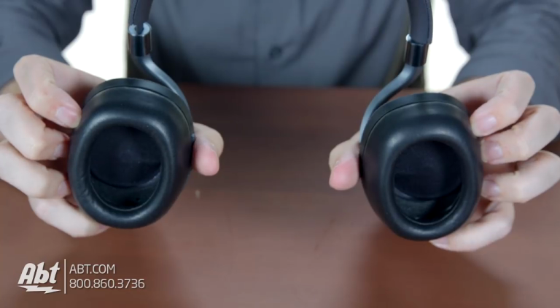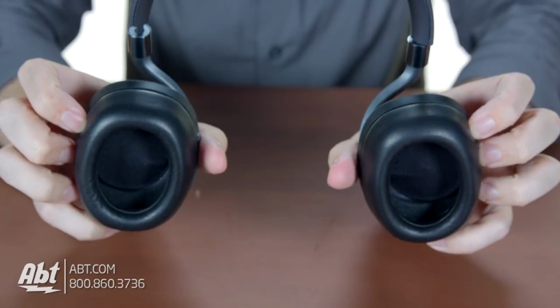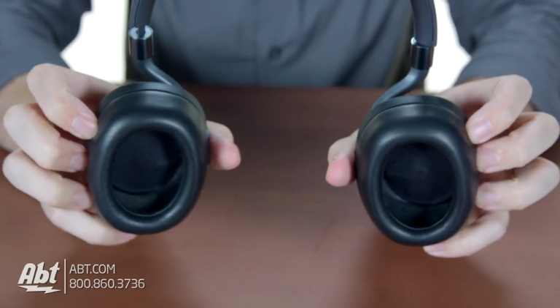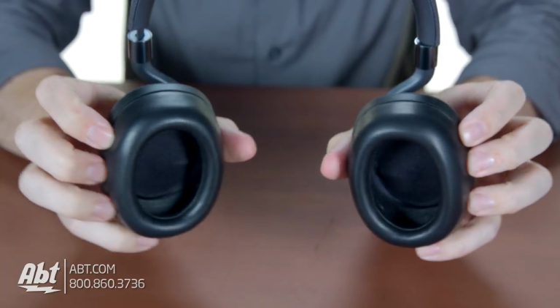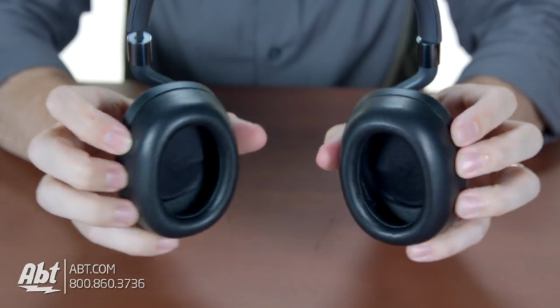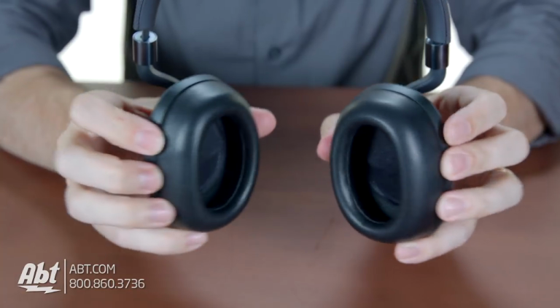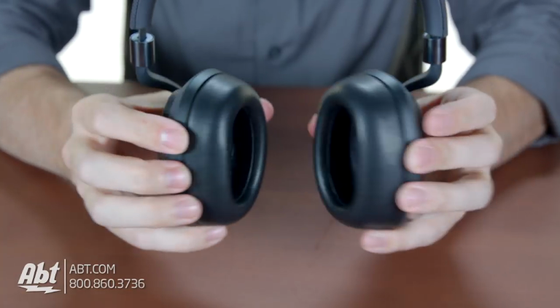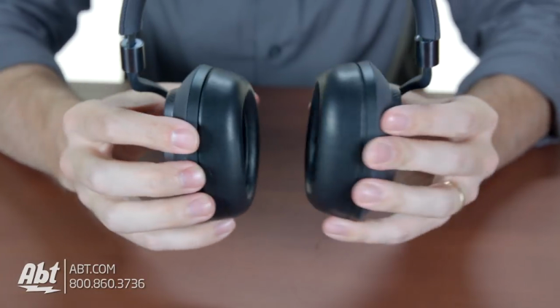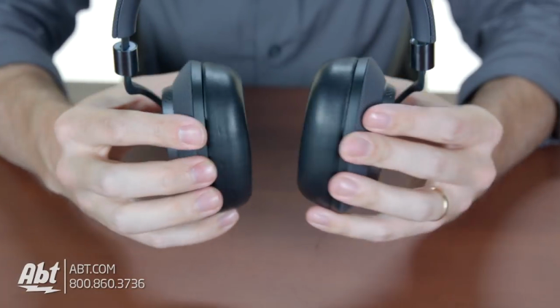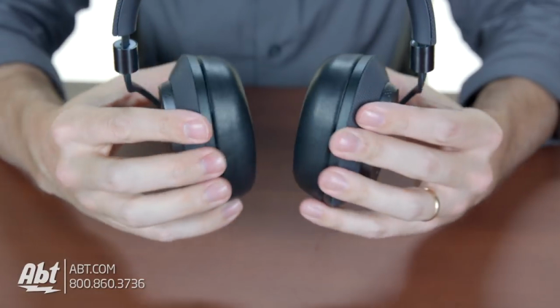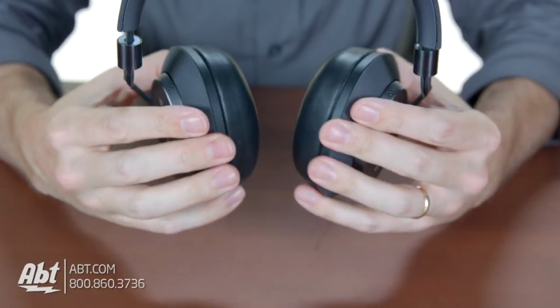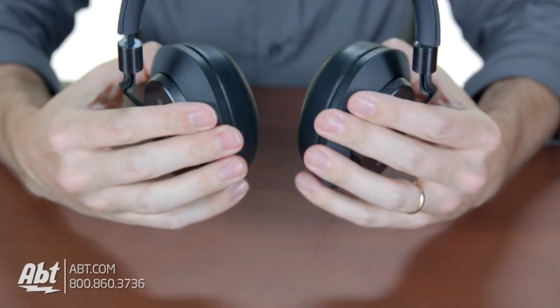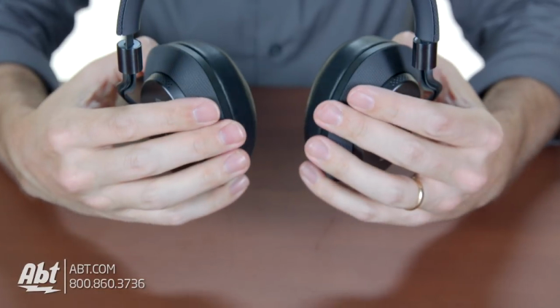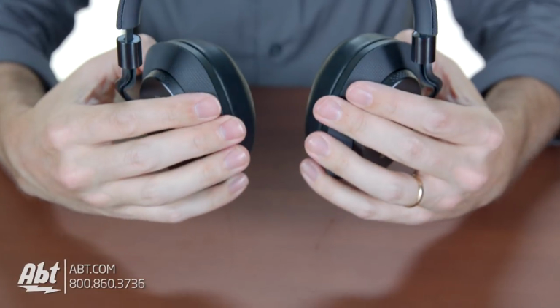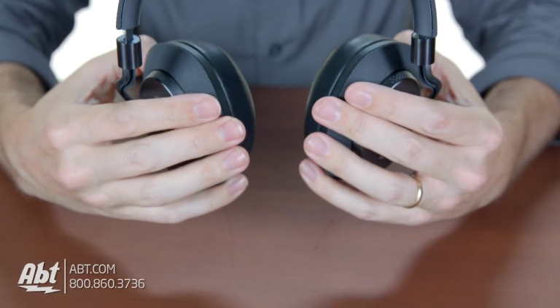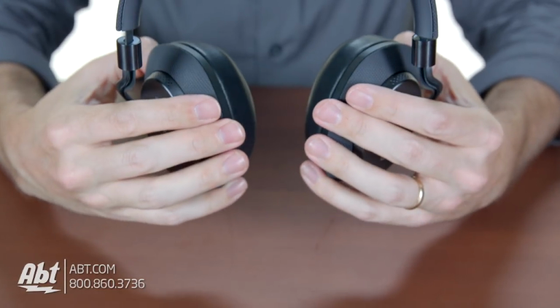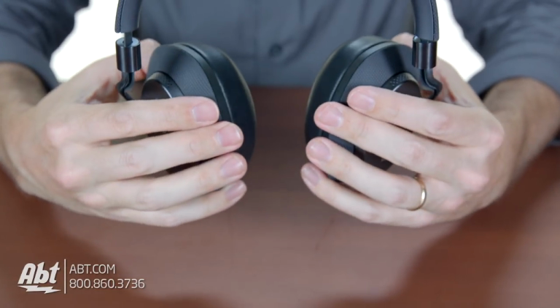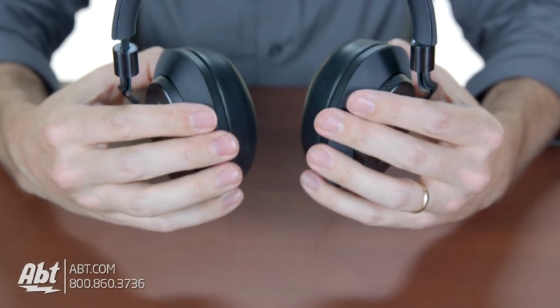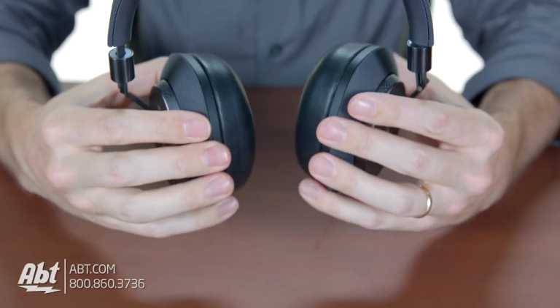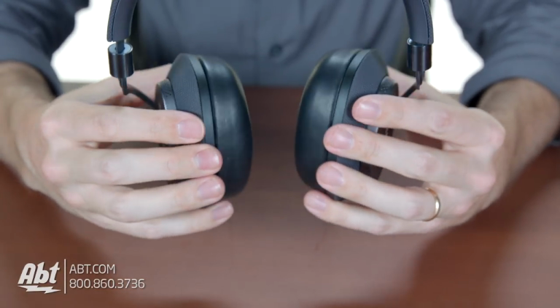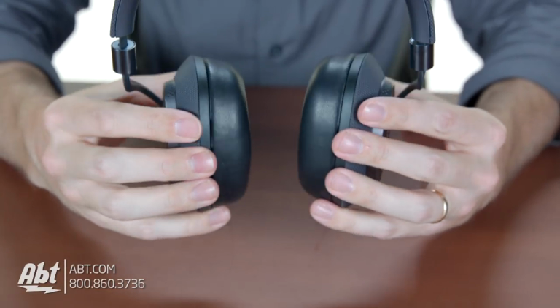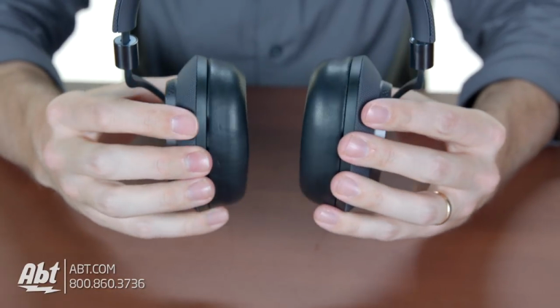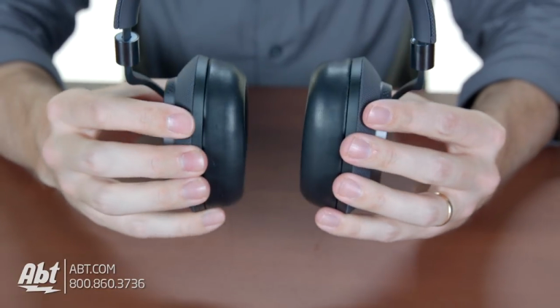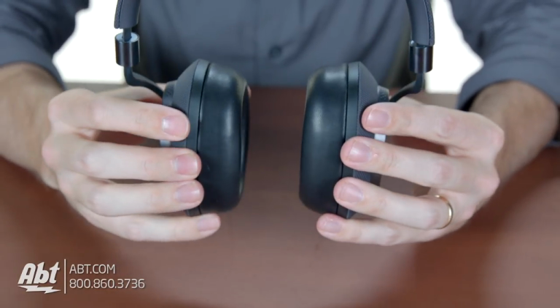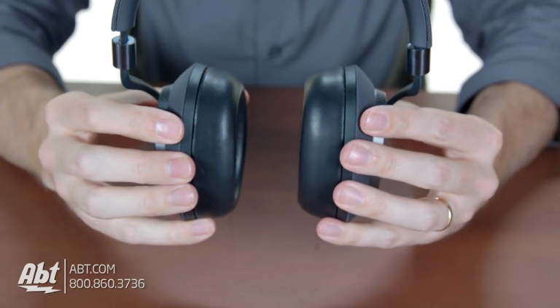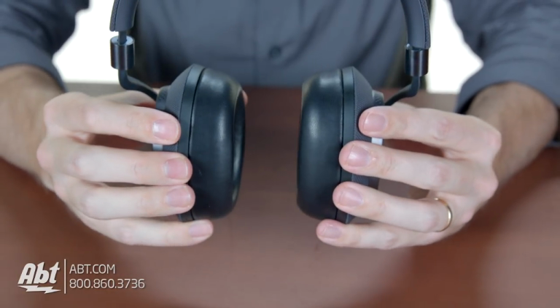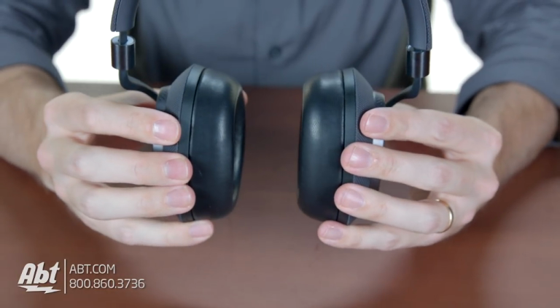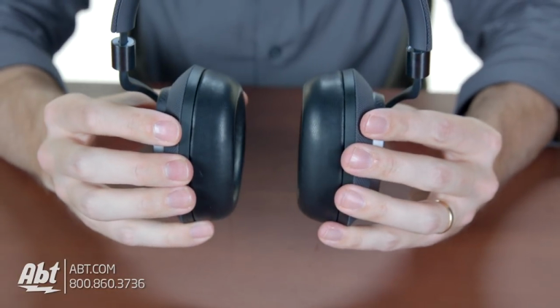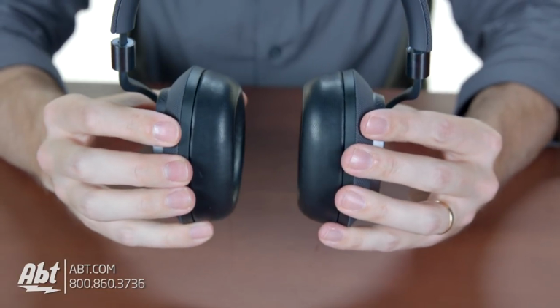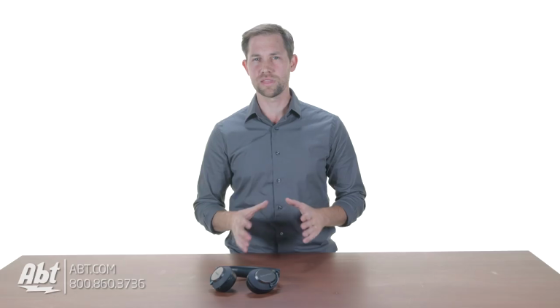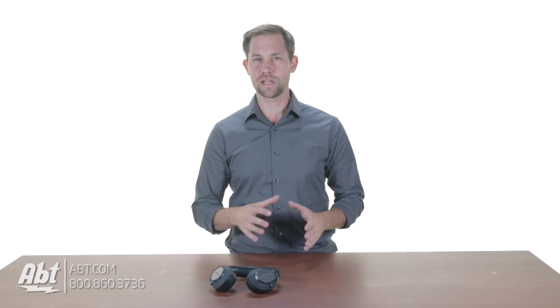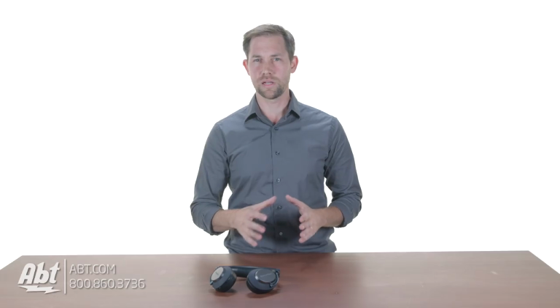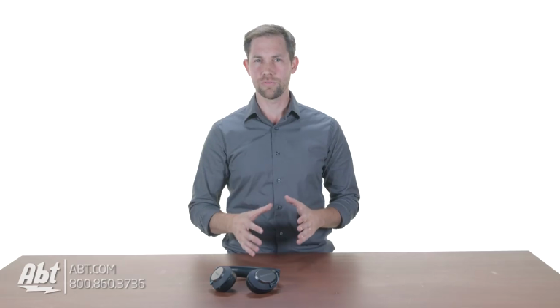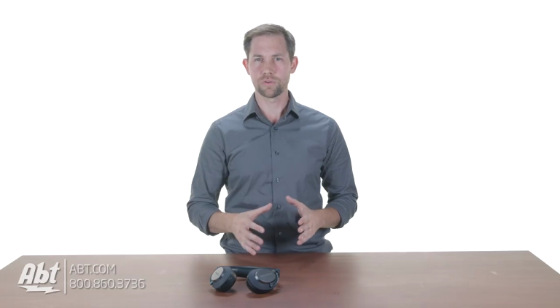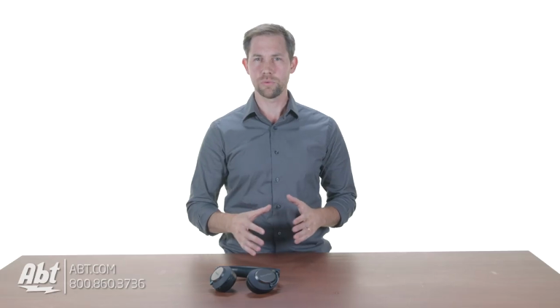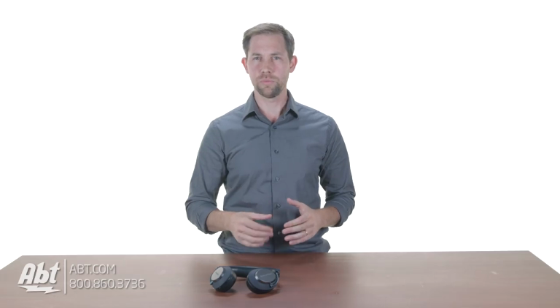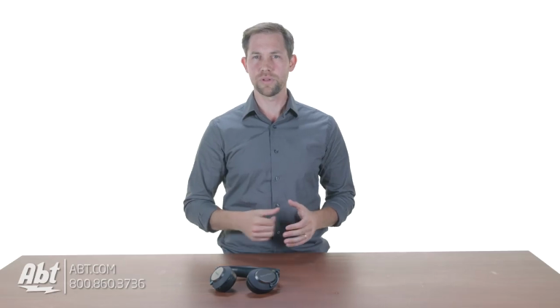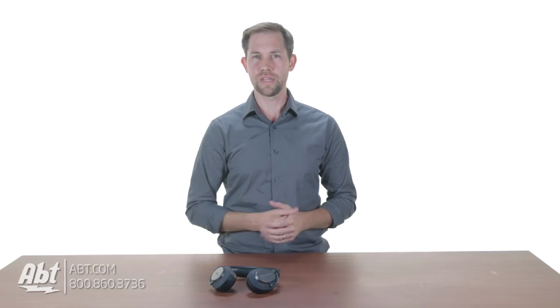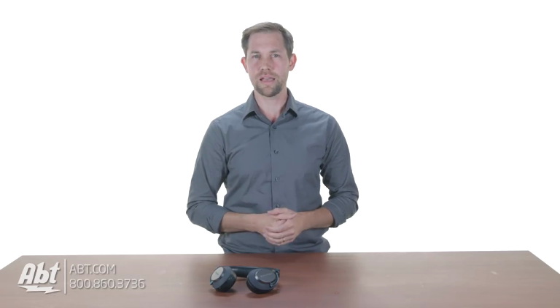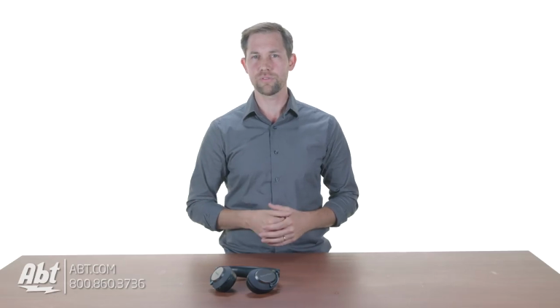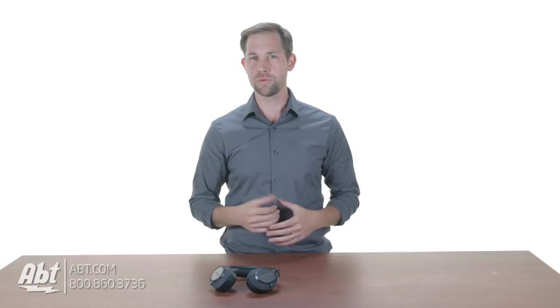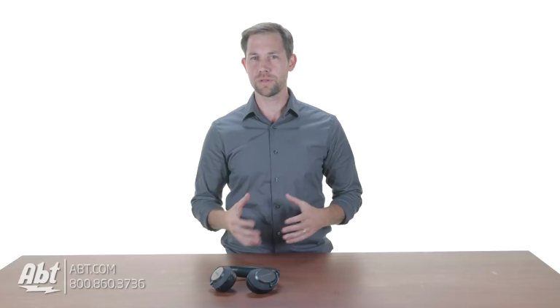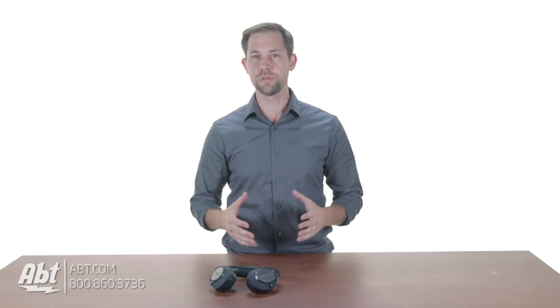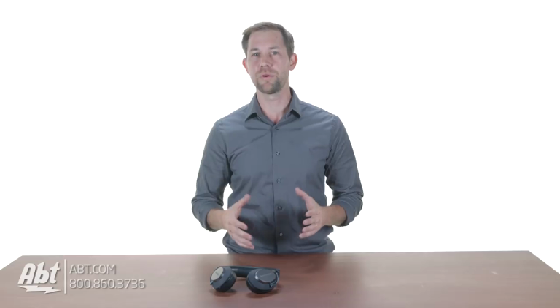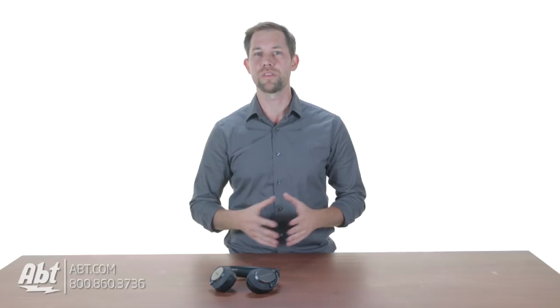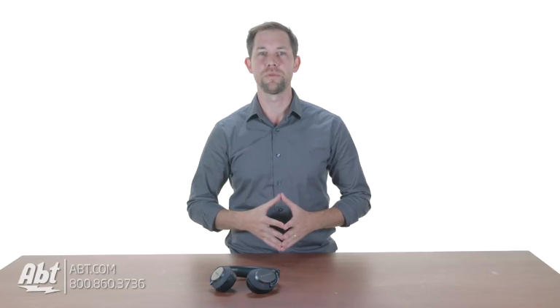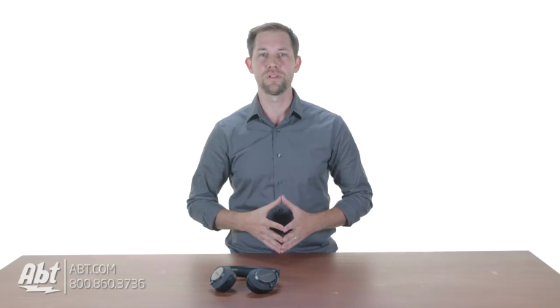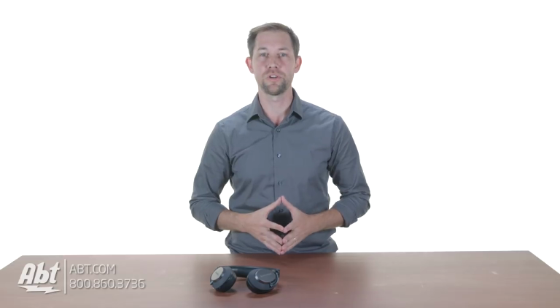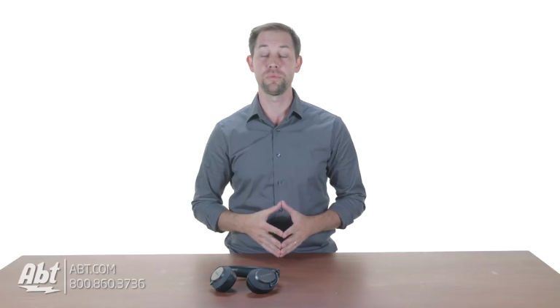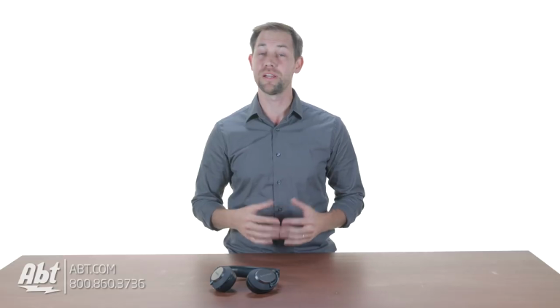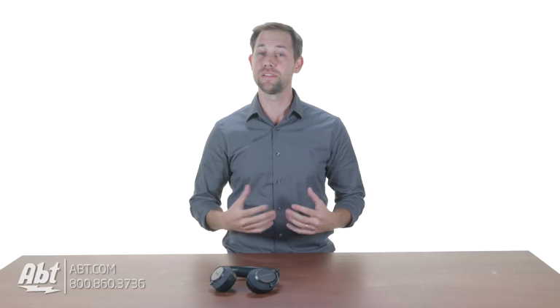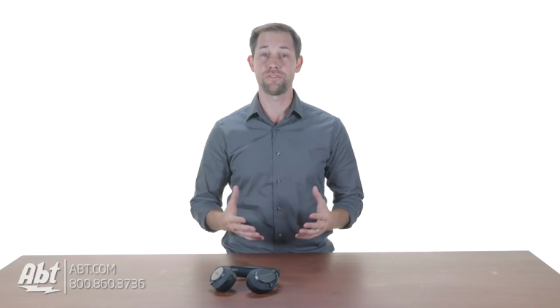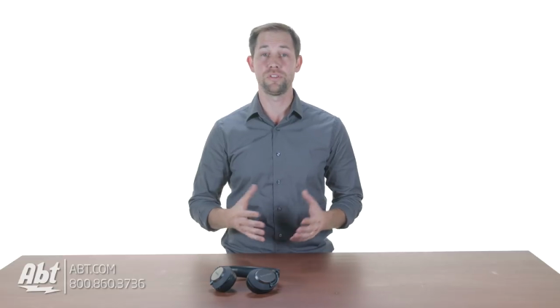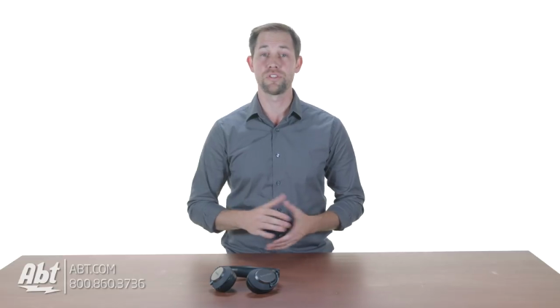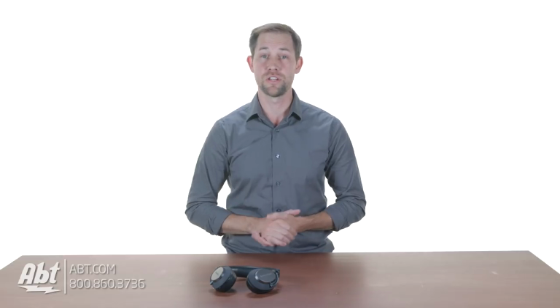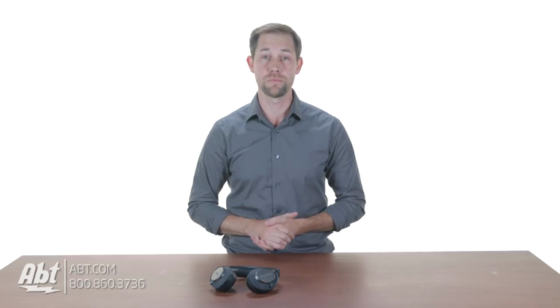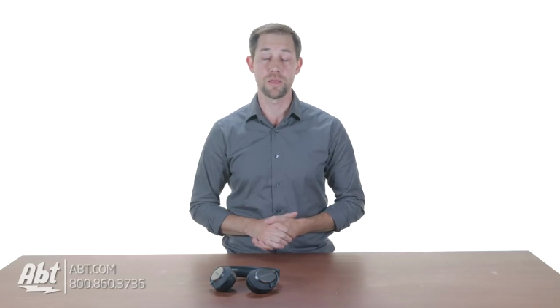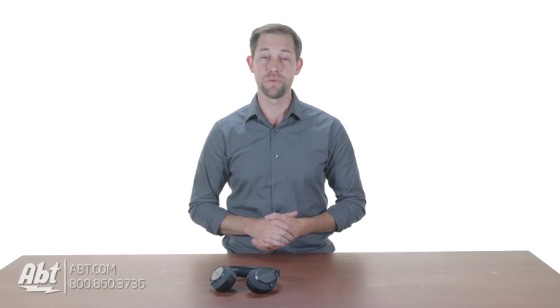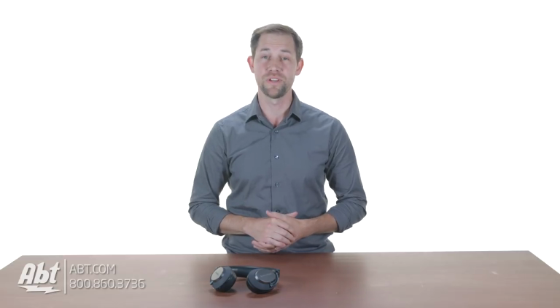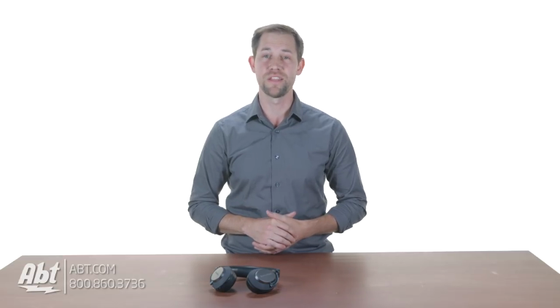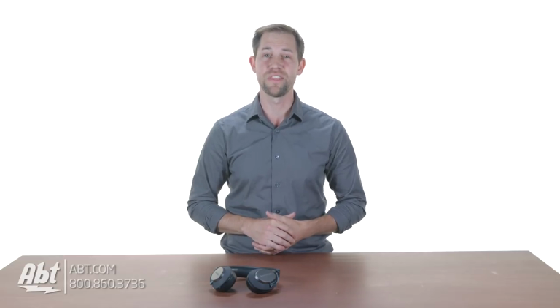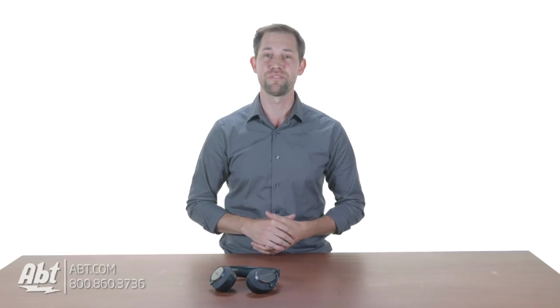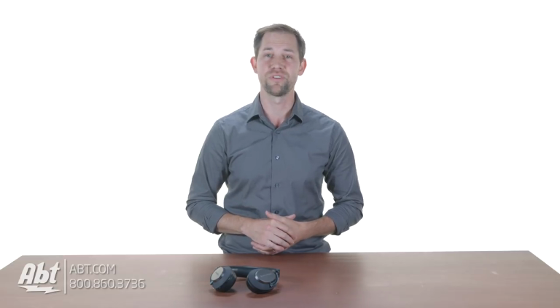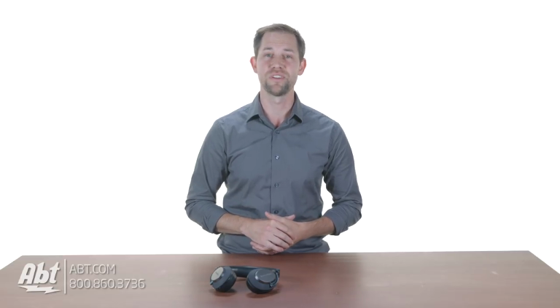To be honest, the first couple times wearing these I kind of felt like the ear cups weren't that comfortable, but after I was able to break them in a little bit I definitely changed my opinion on that front.